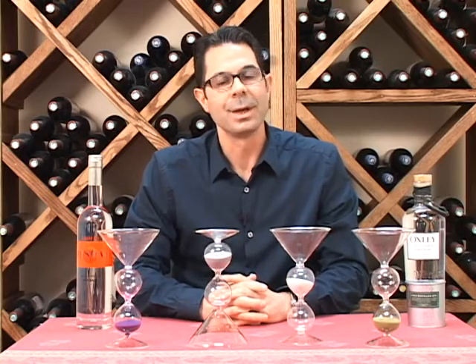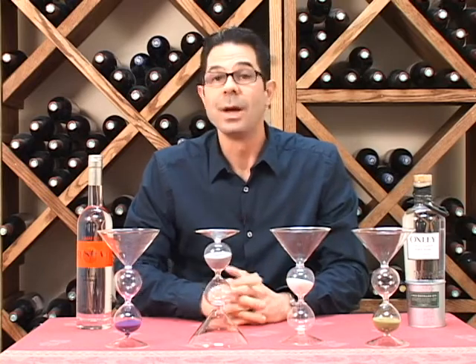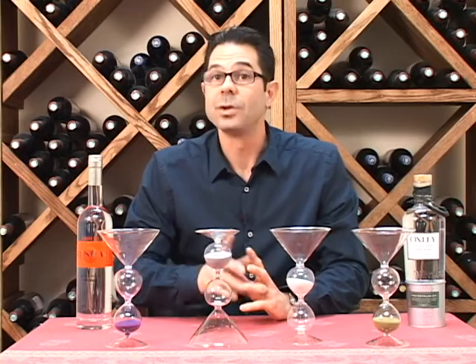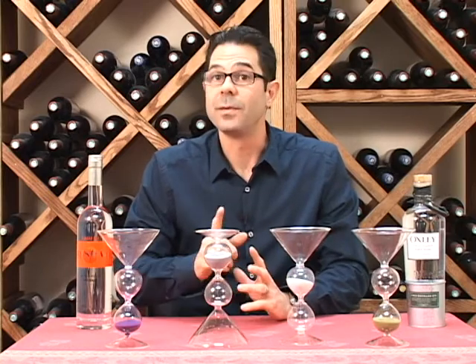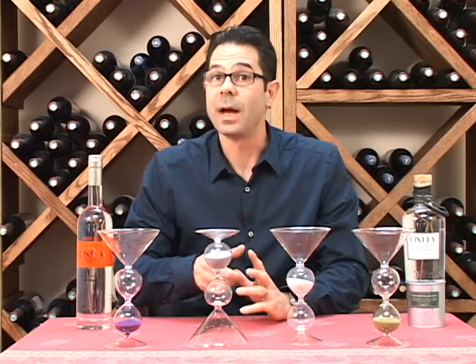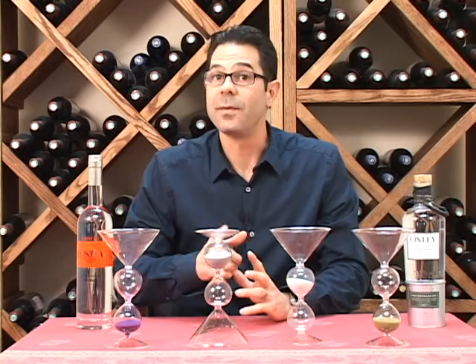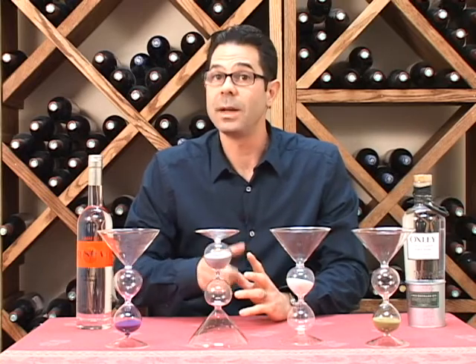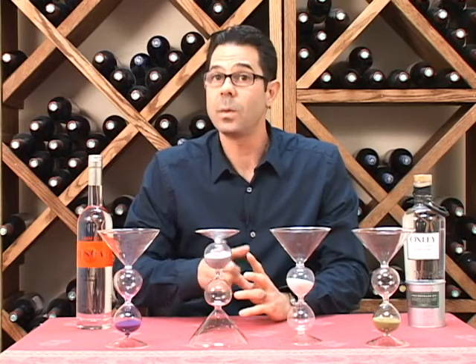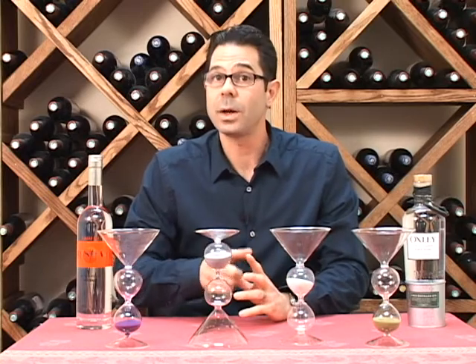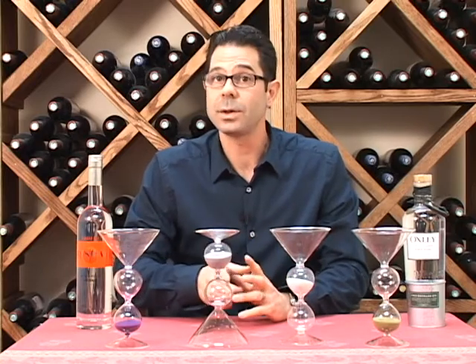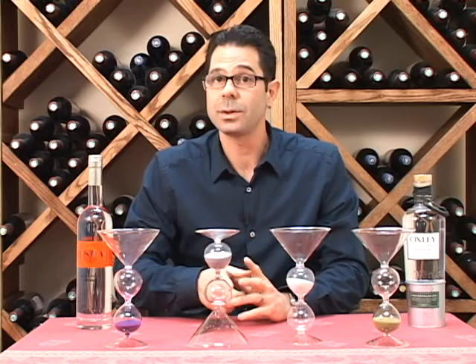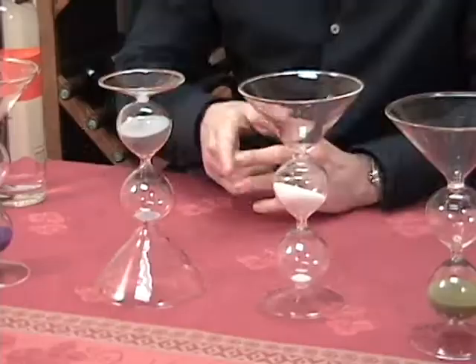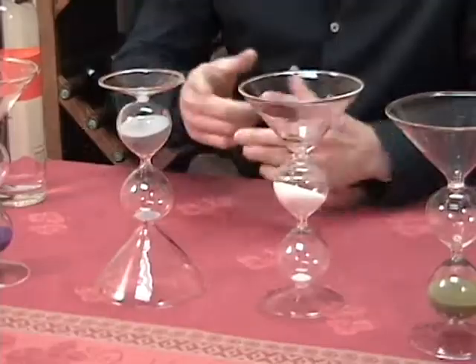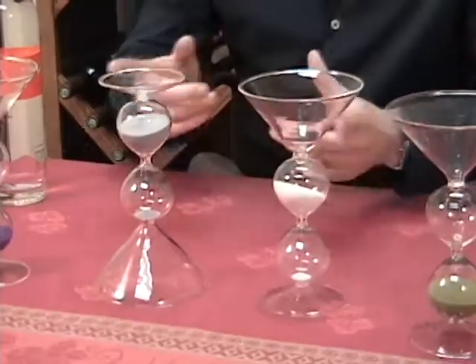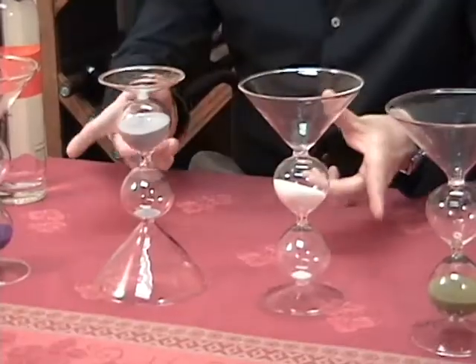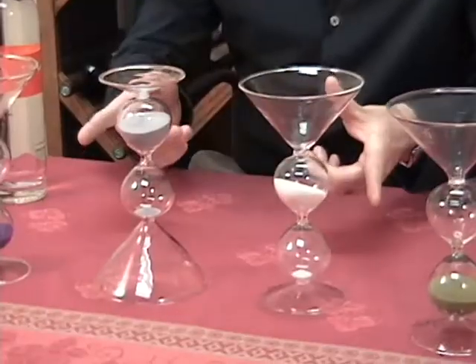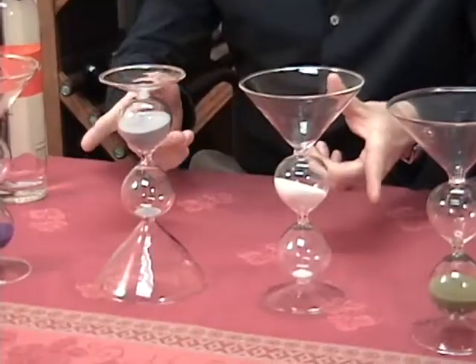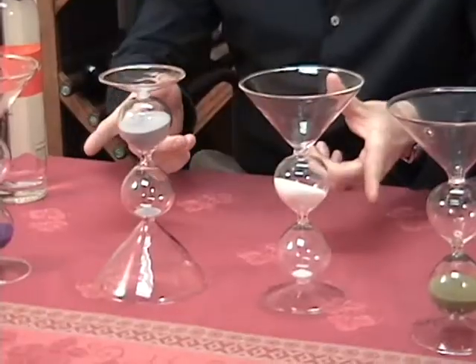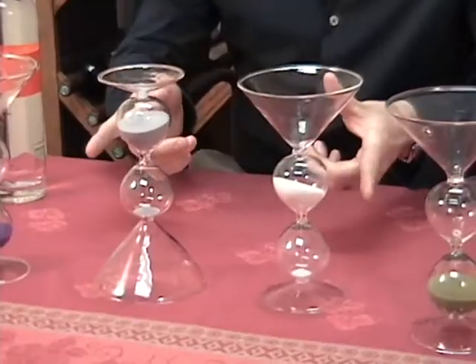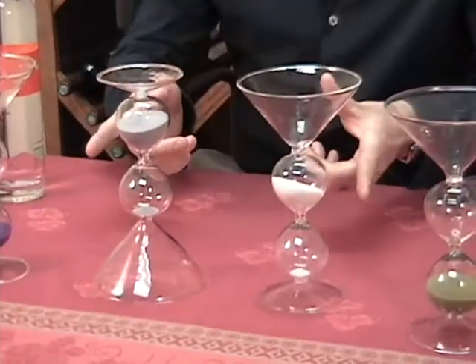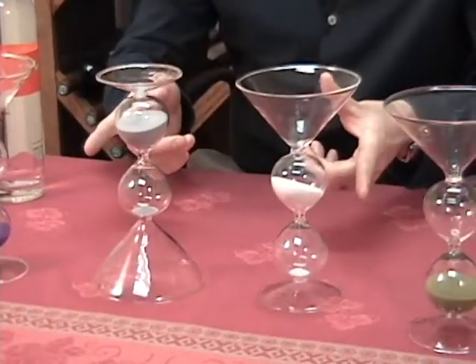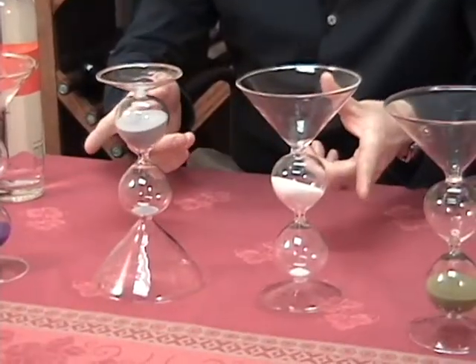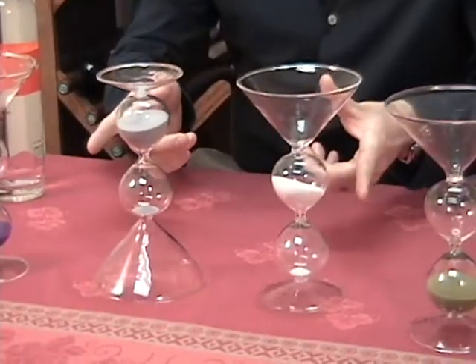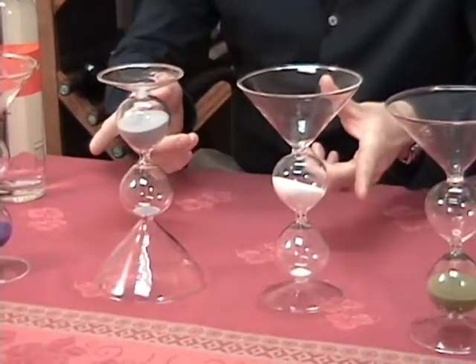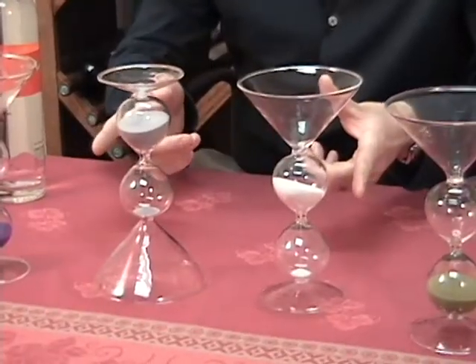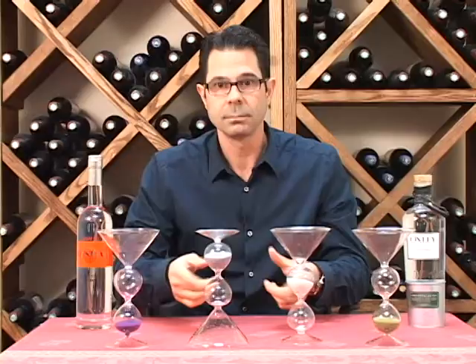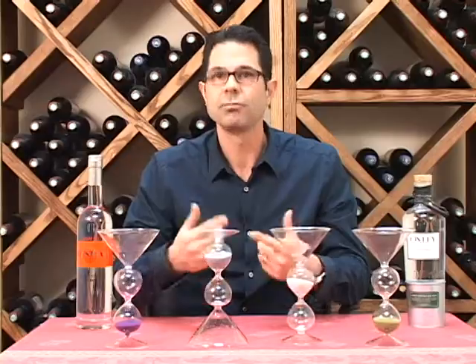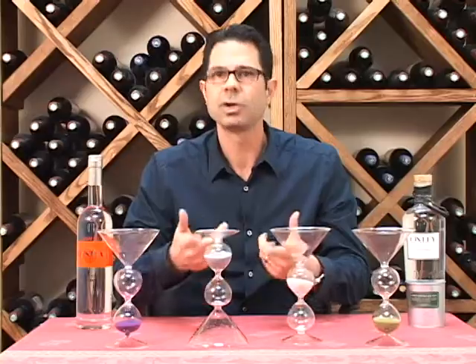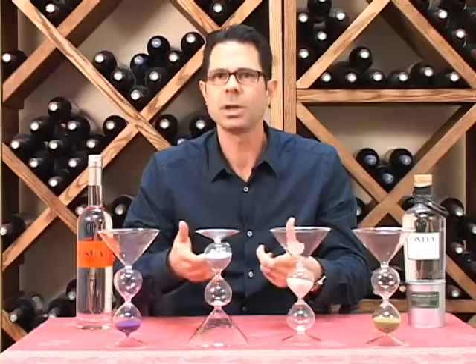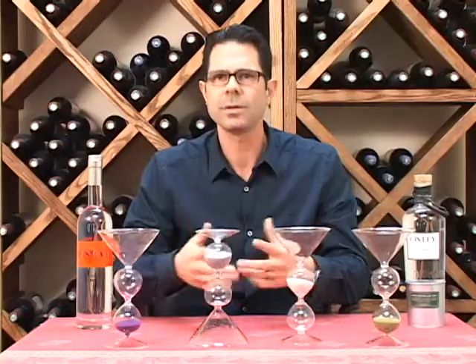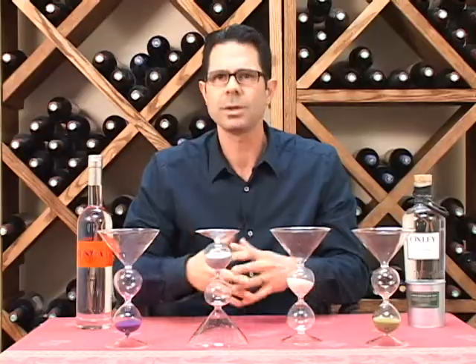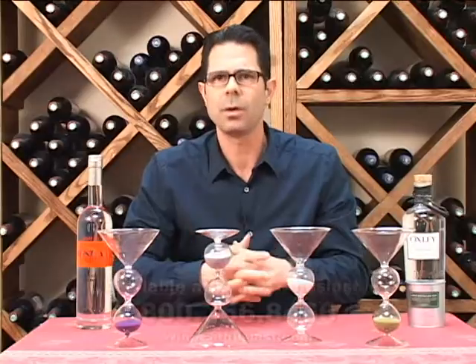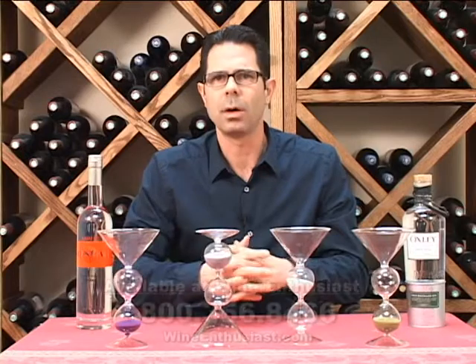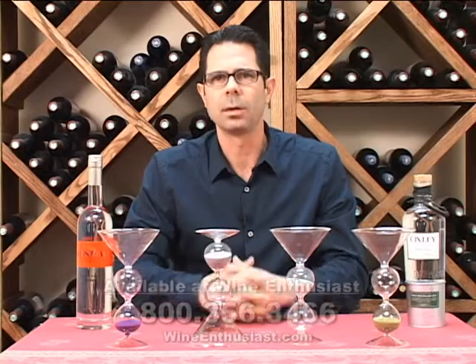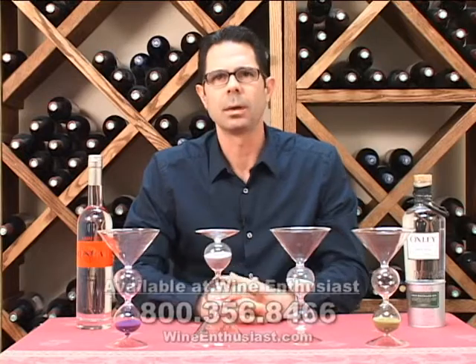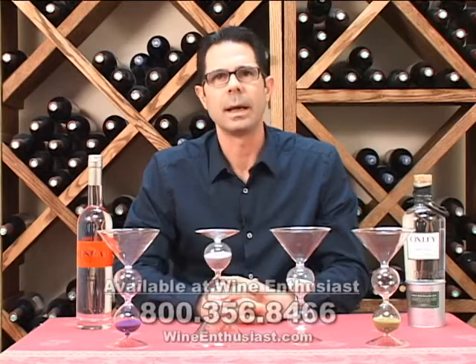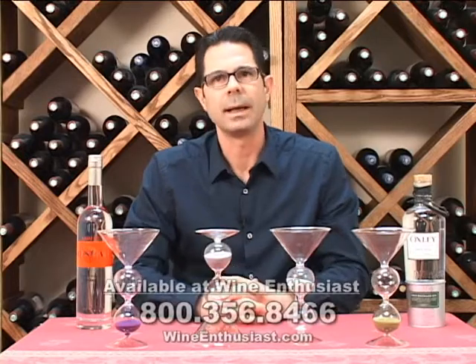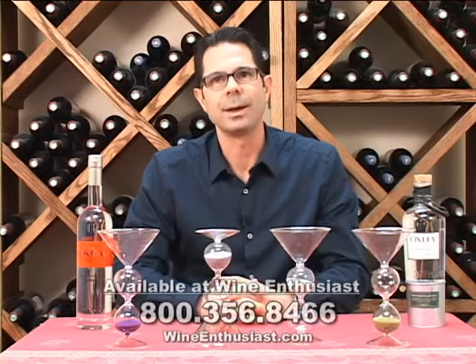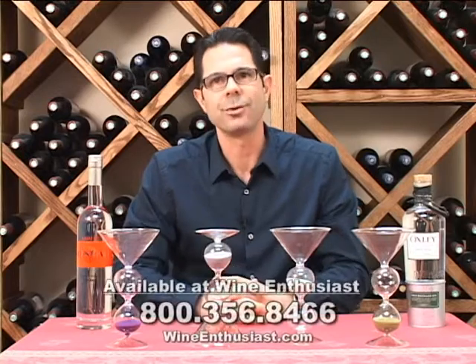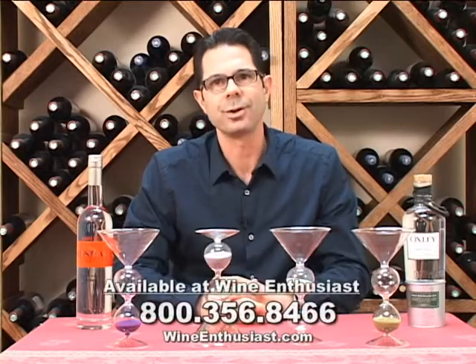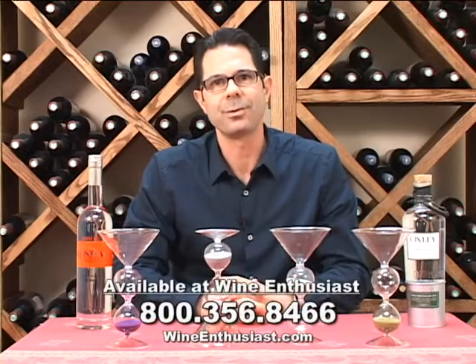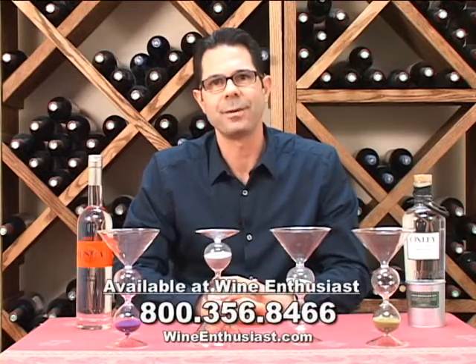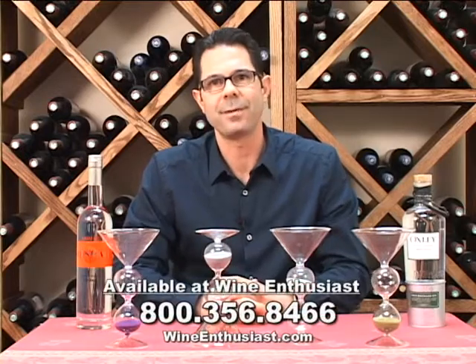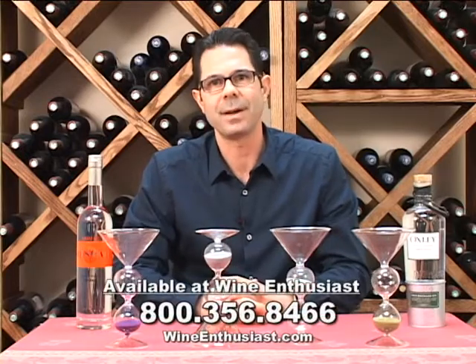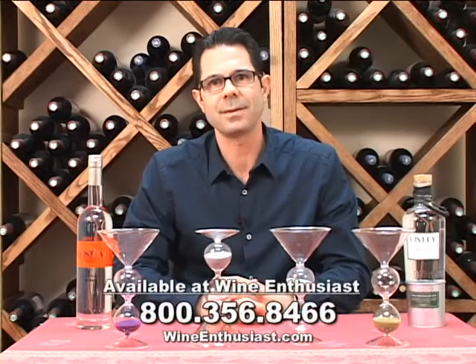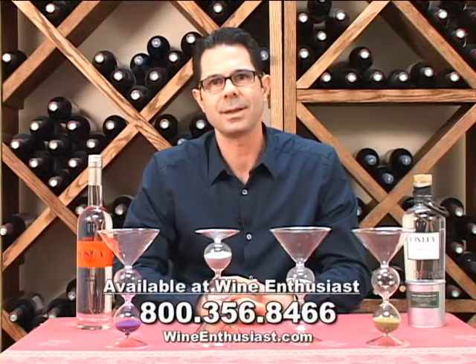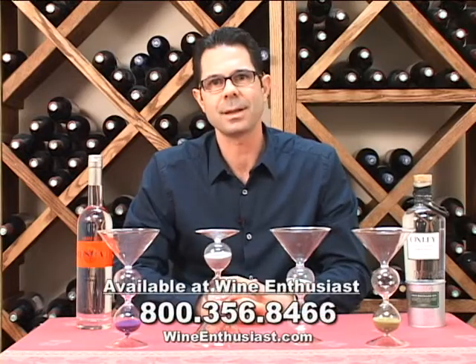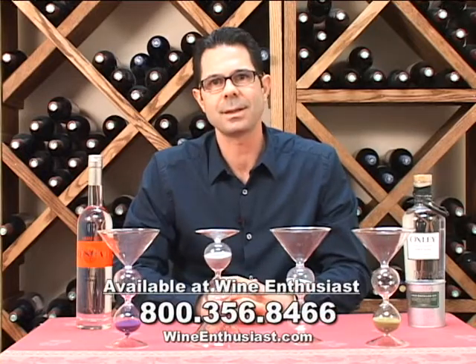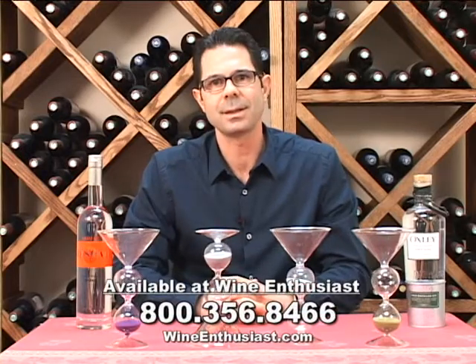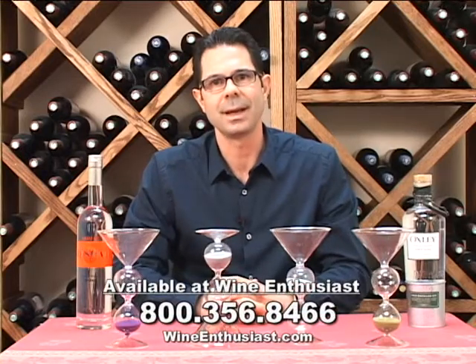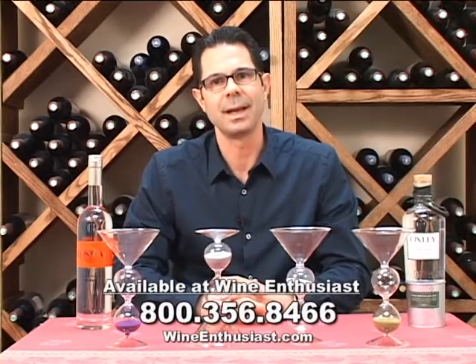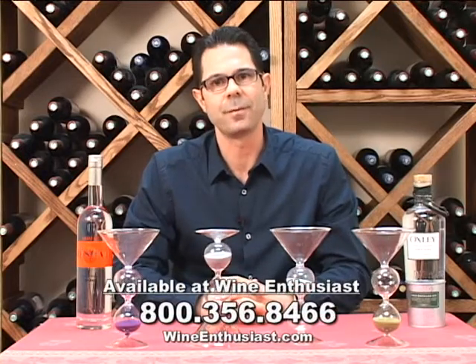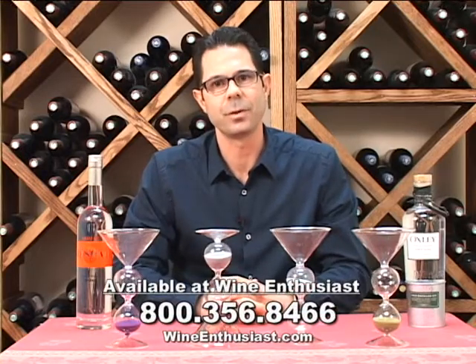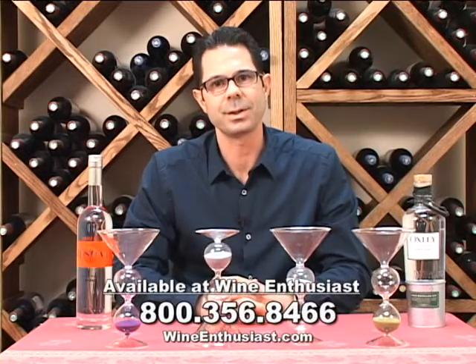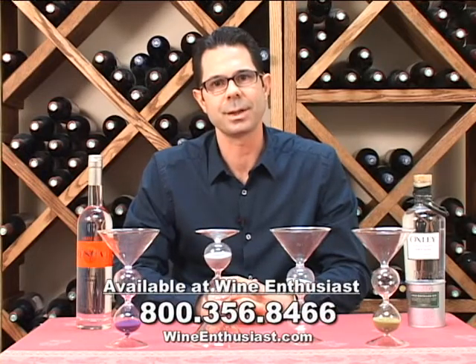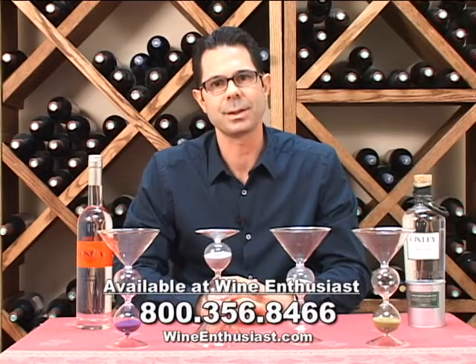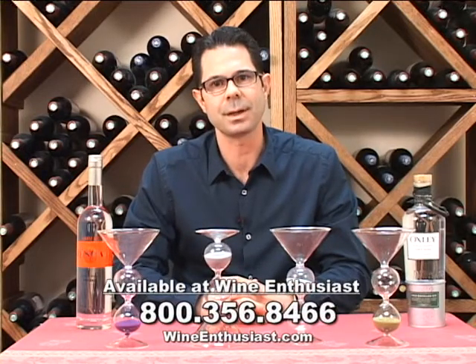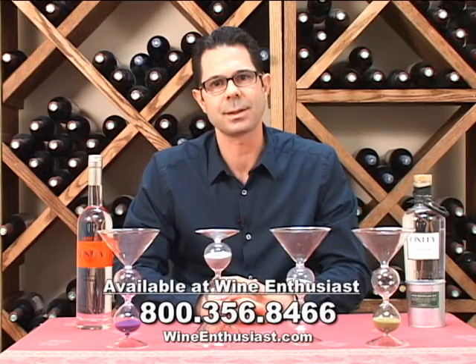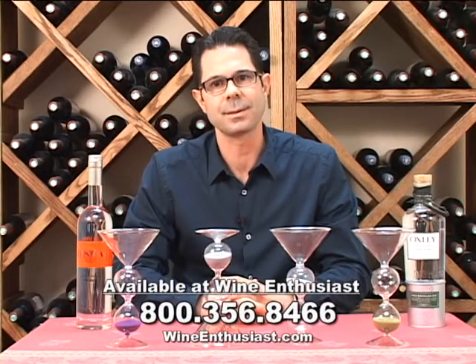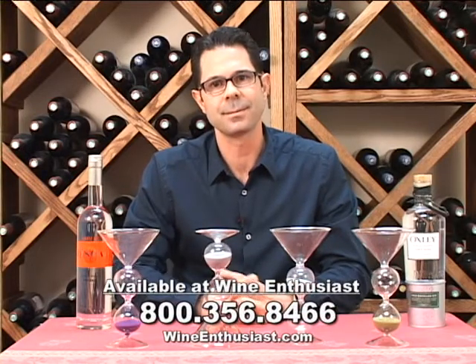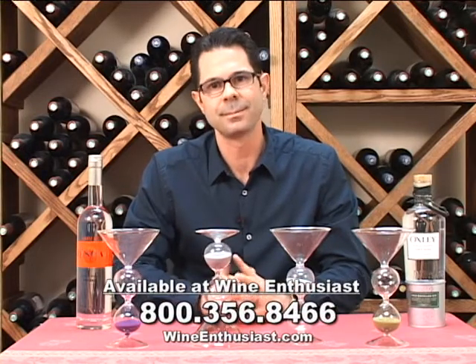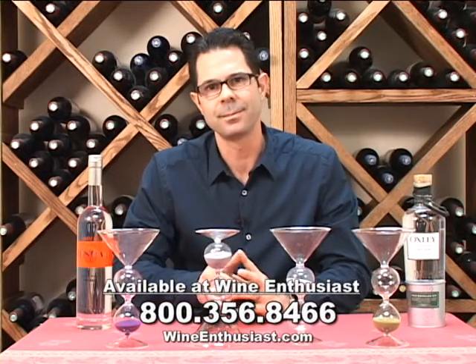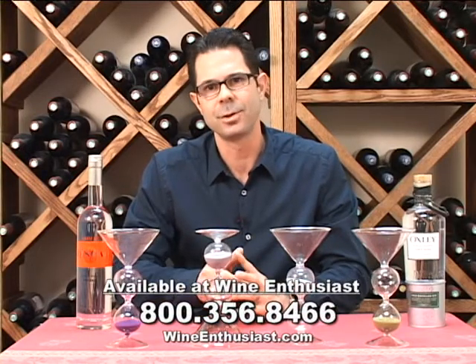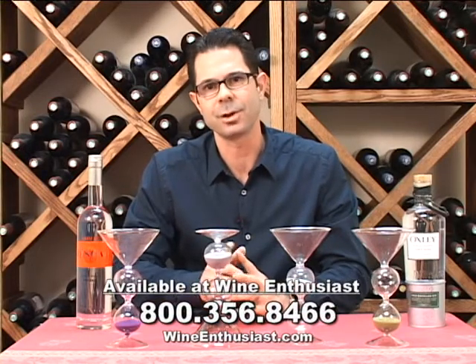If you have any questions on the martini hourglass set, just give us a call at 800-356-8466. Cheers.